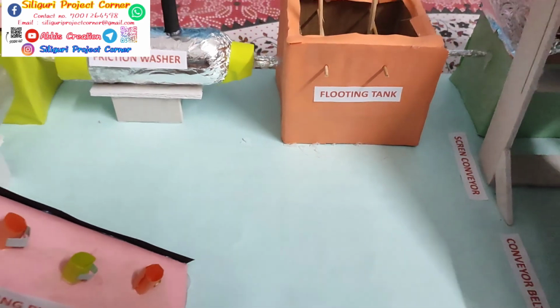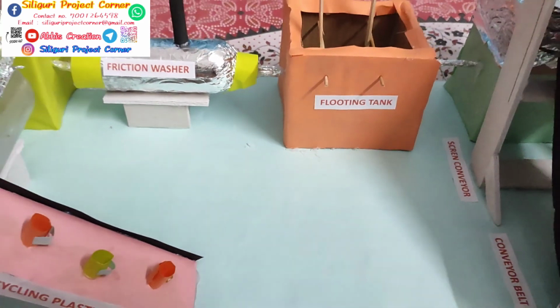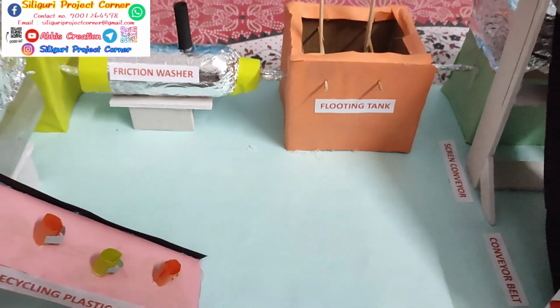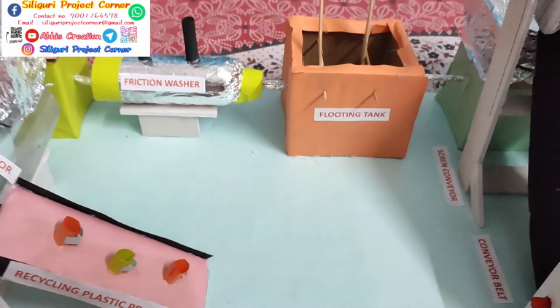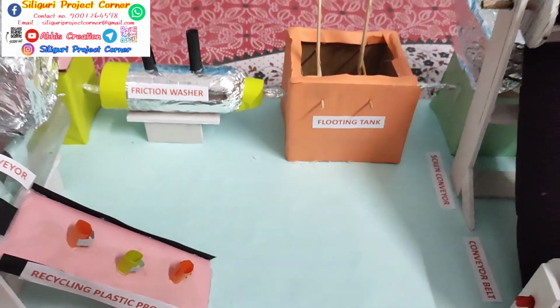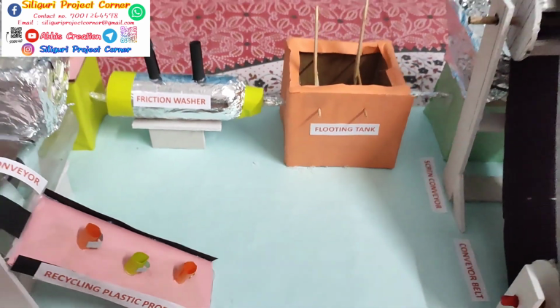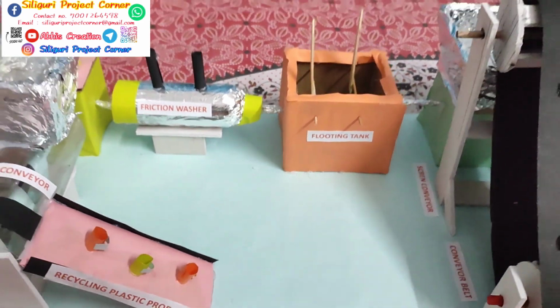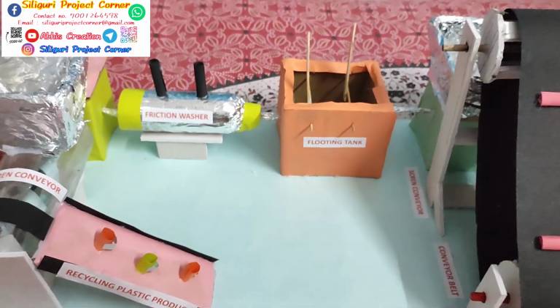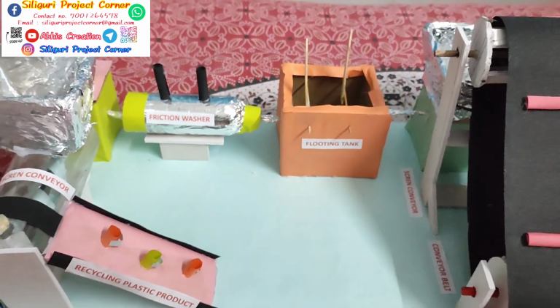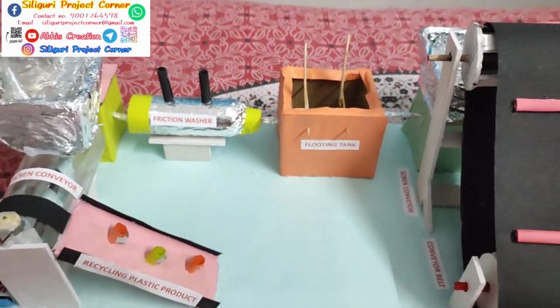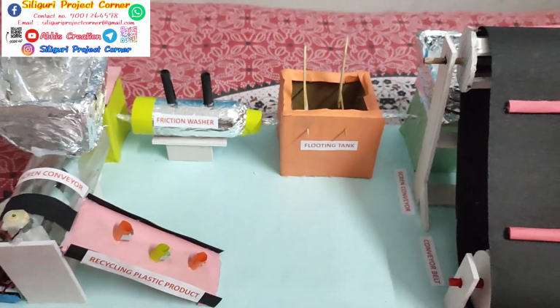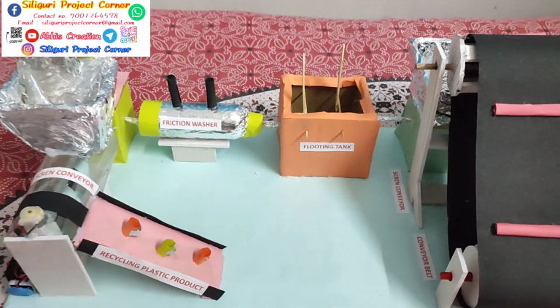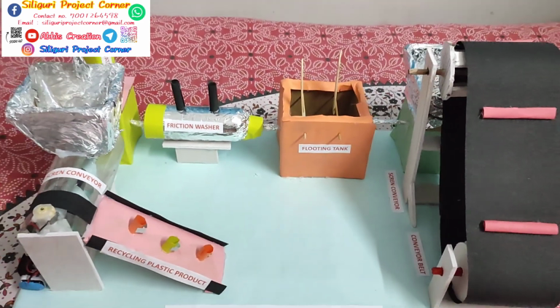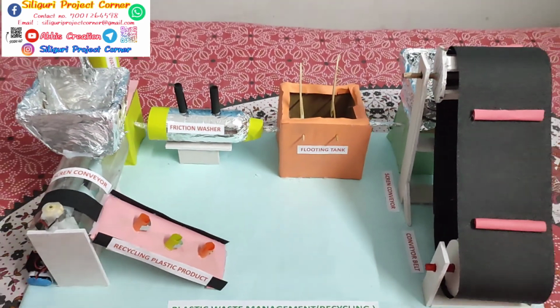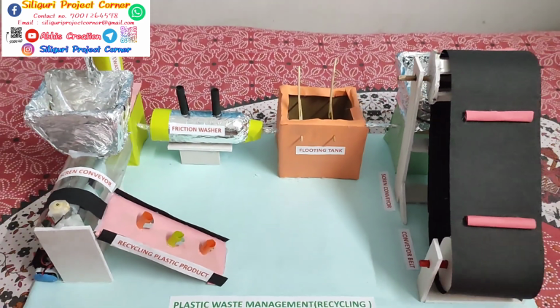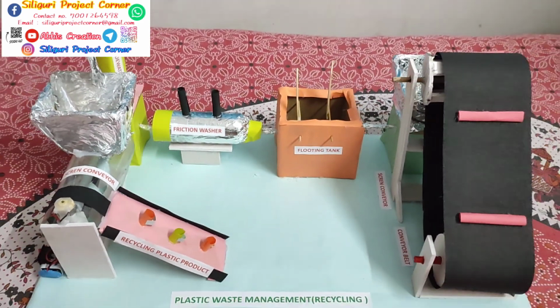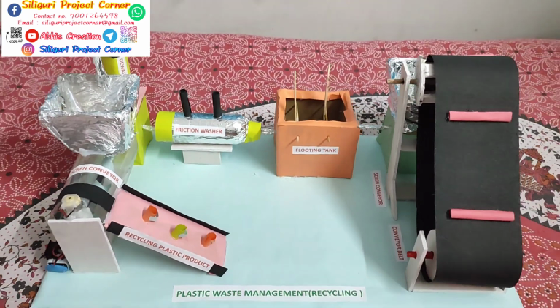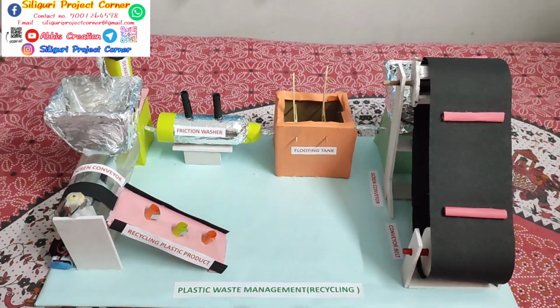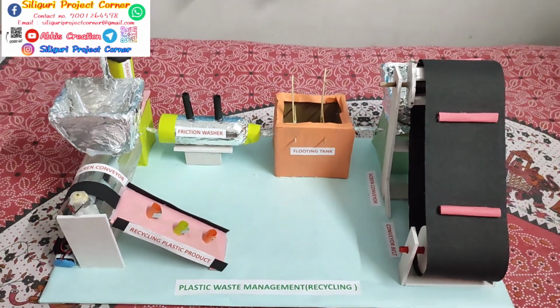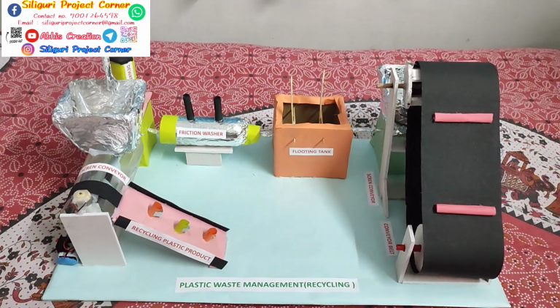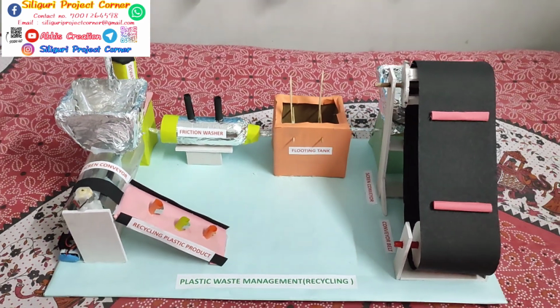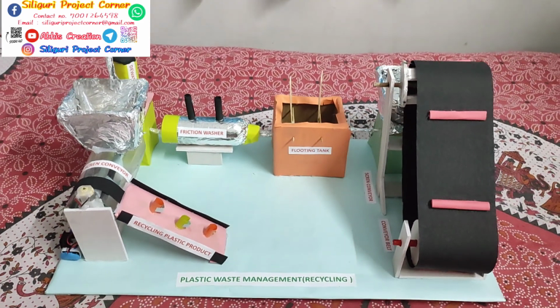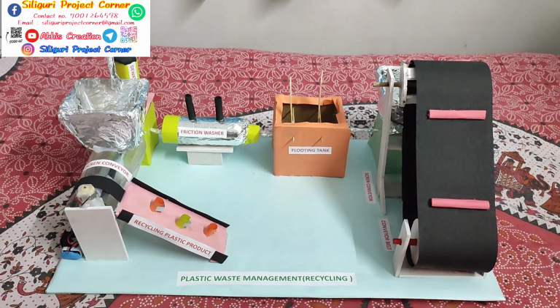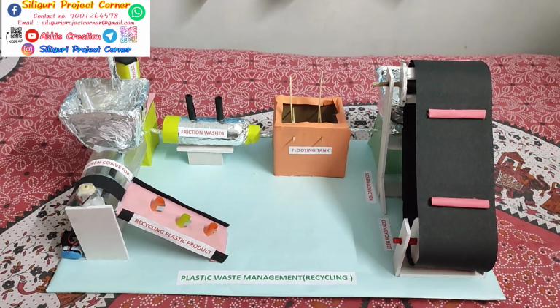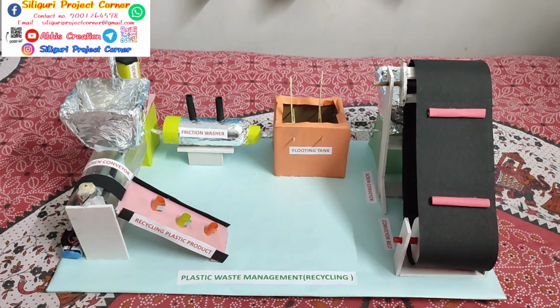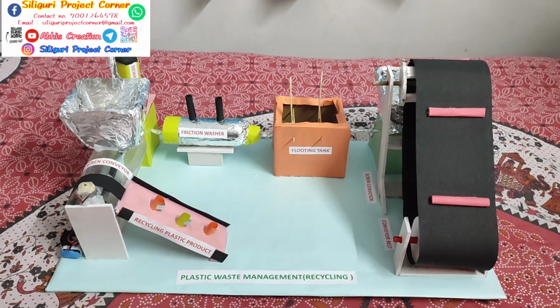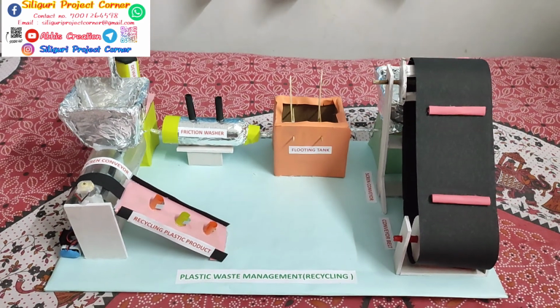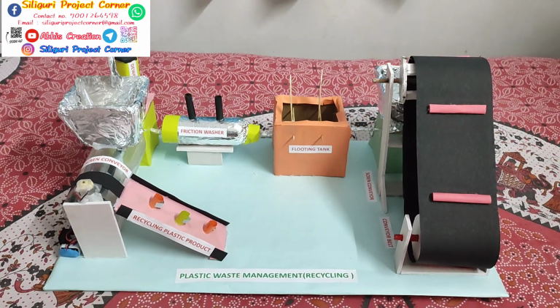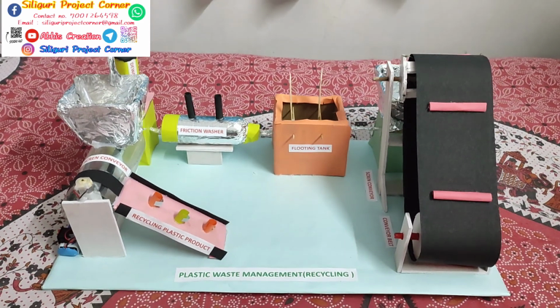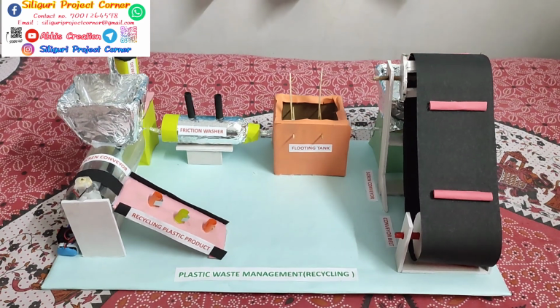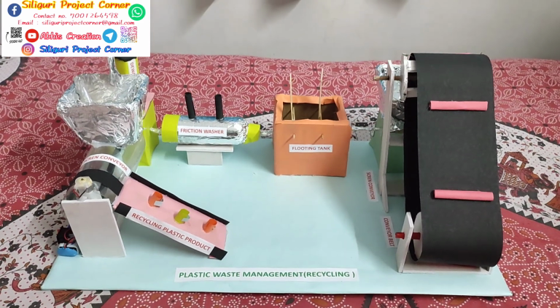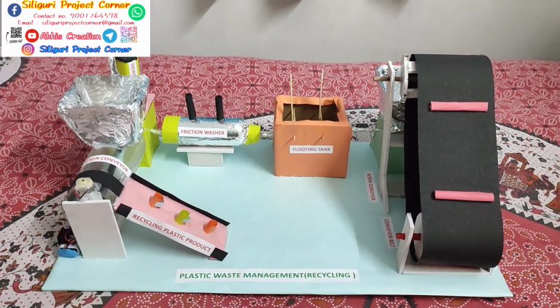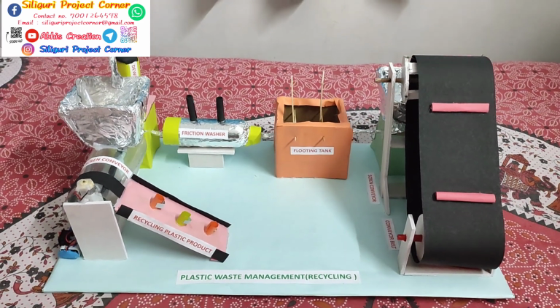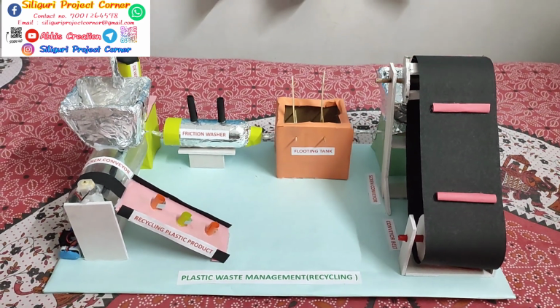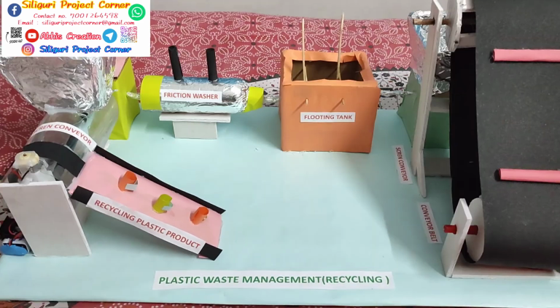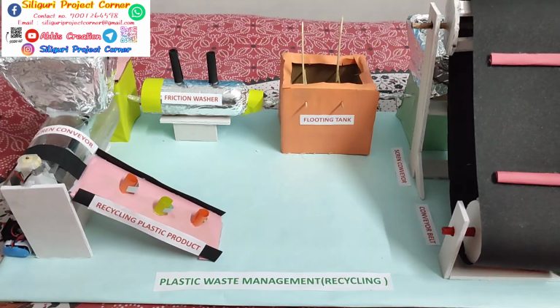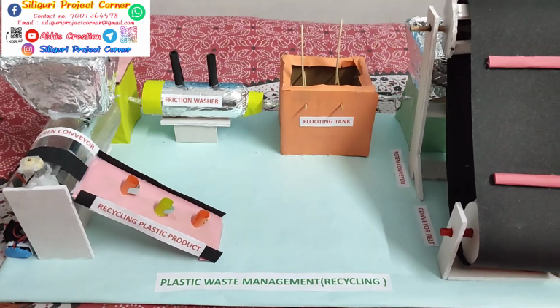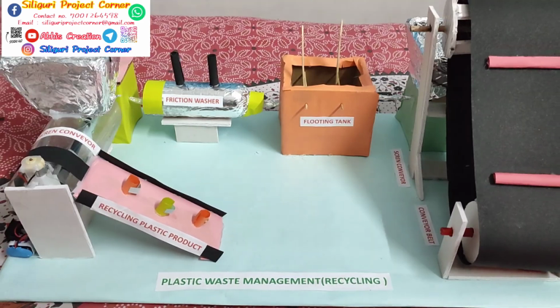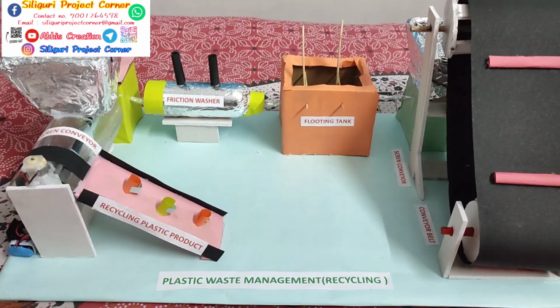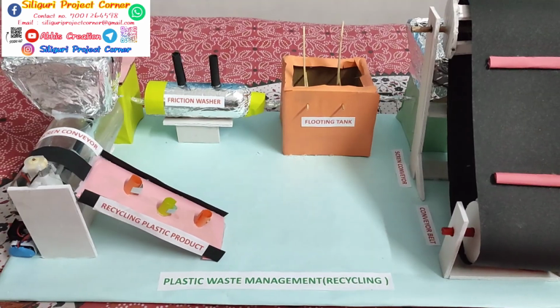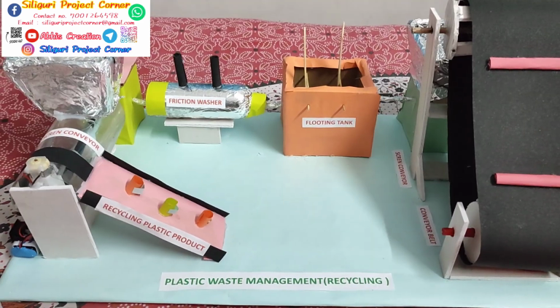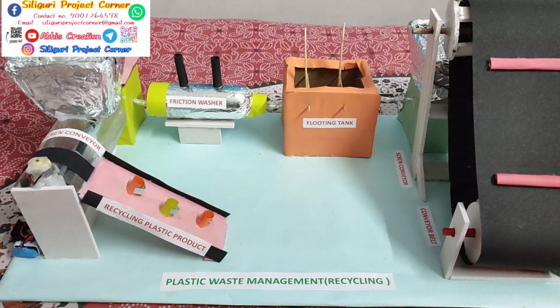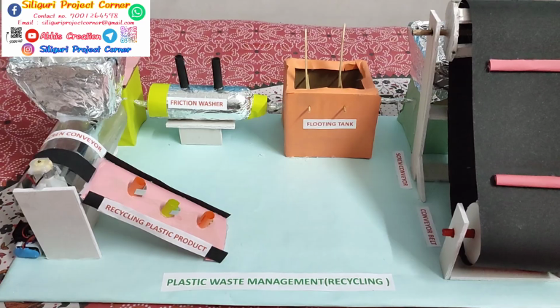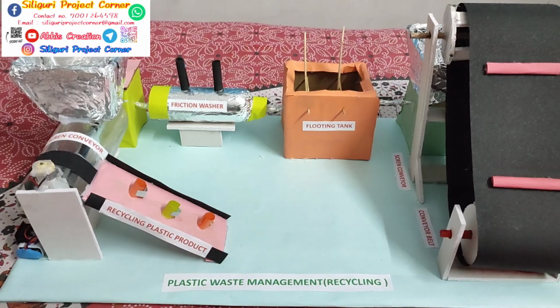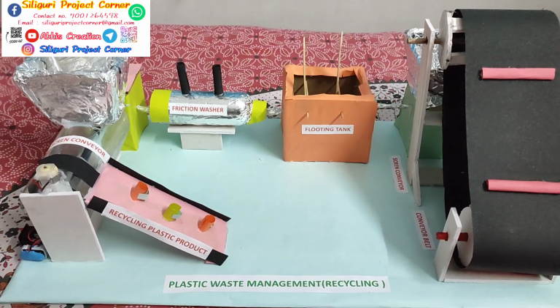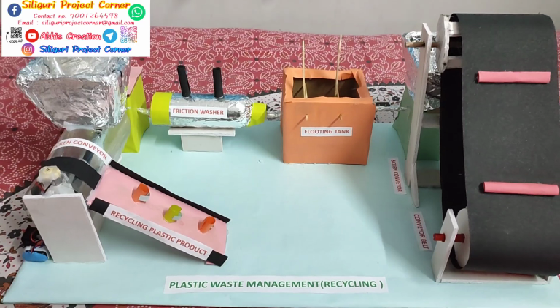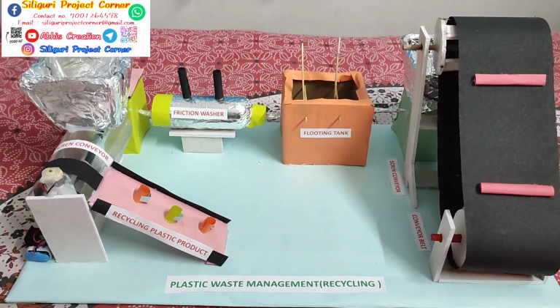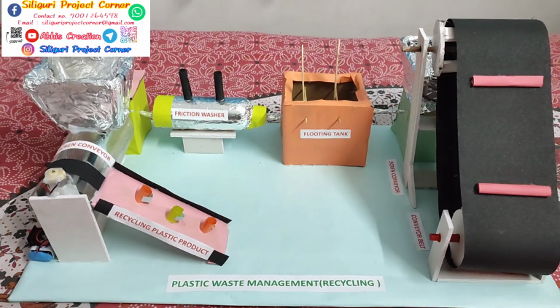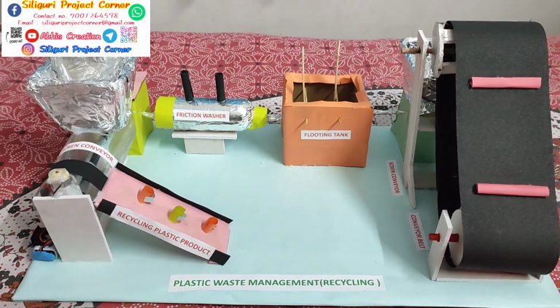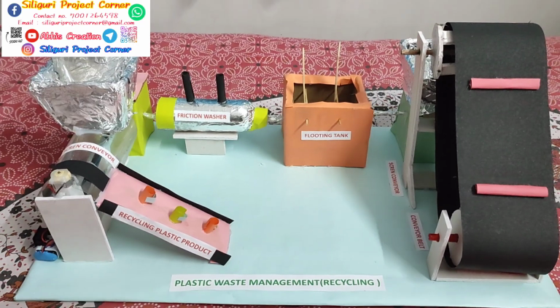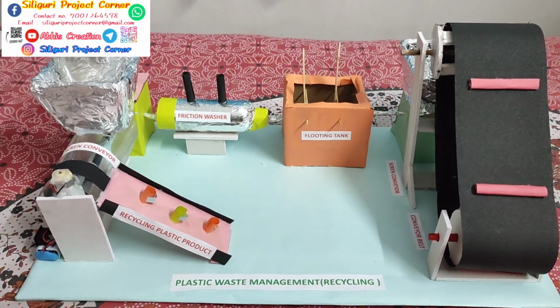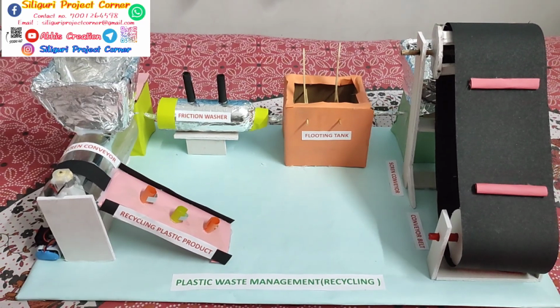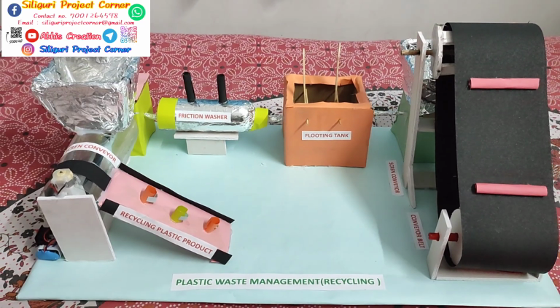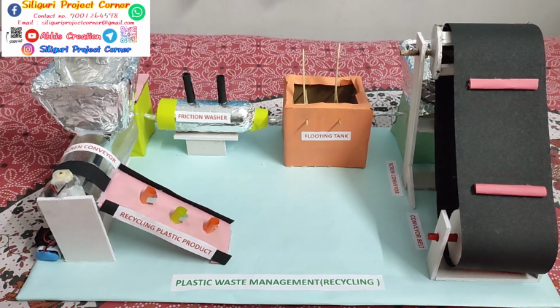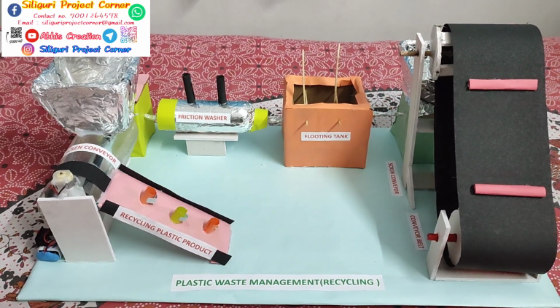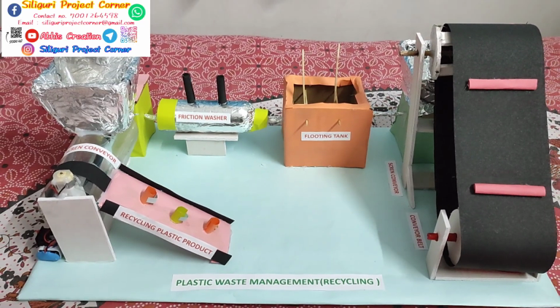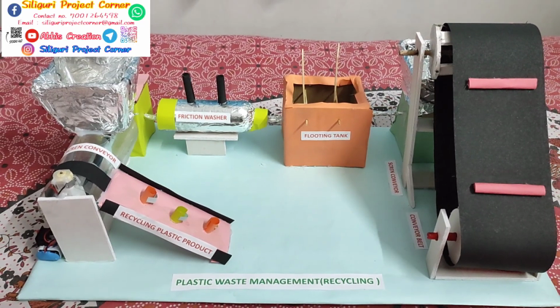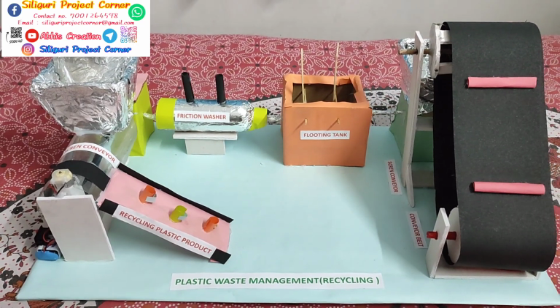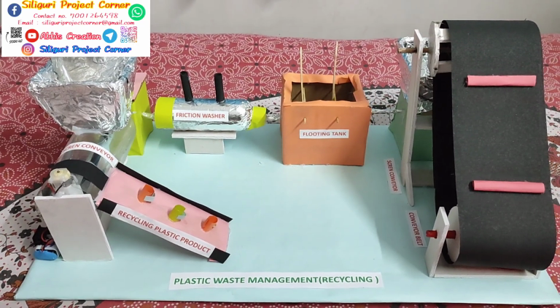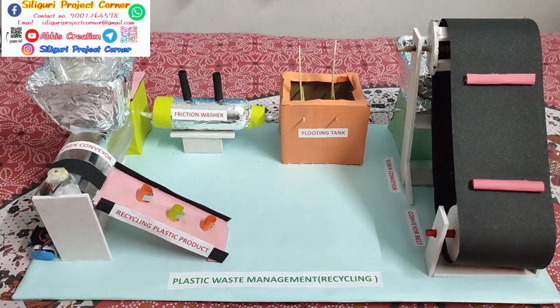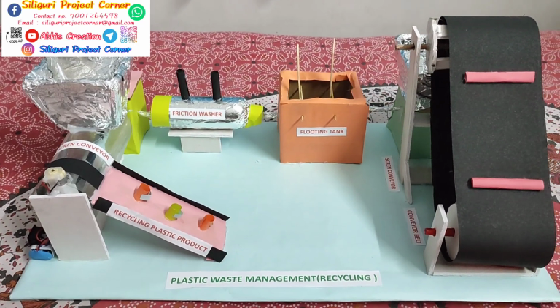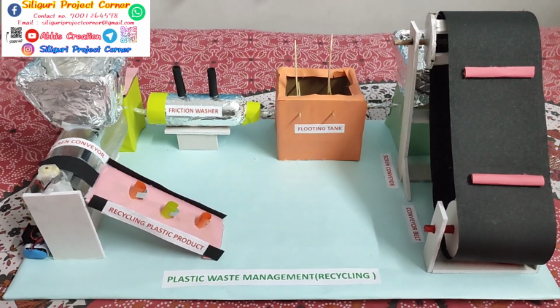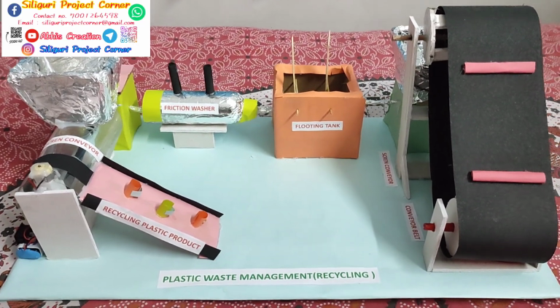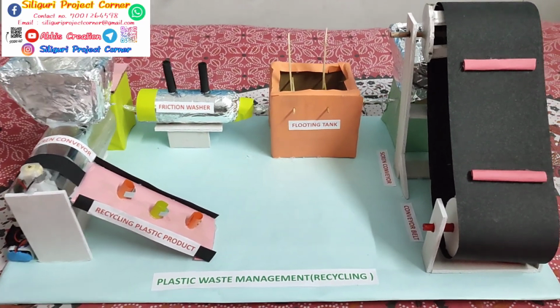Hi, this is Abhijit and welcome to Abhis Kreshan and Shiriguri project. Today's project is plastic waste management recycle.